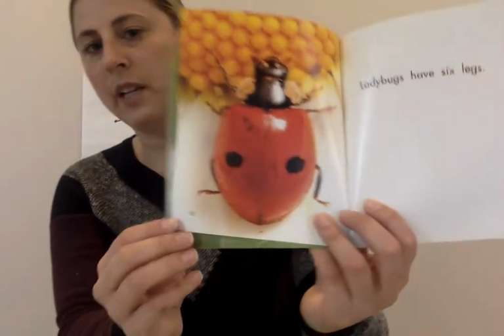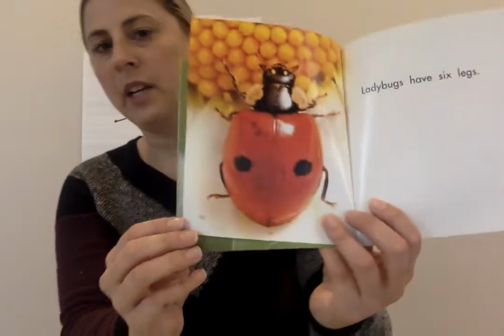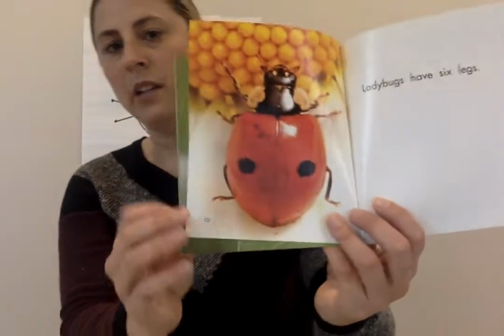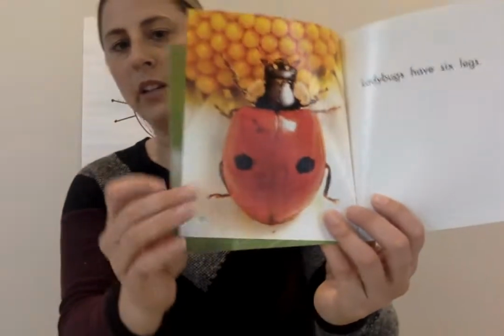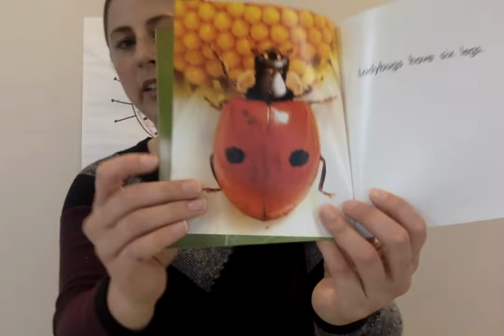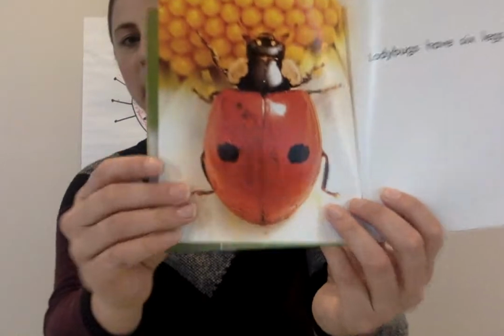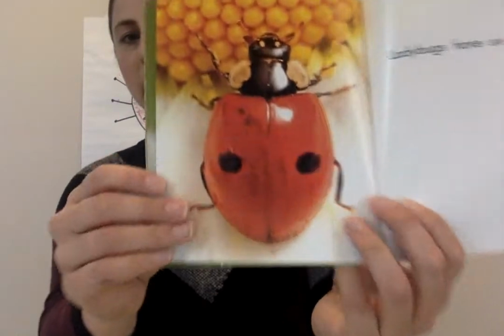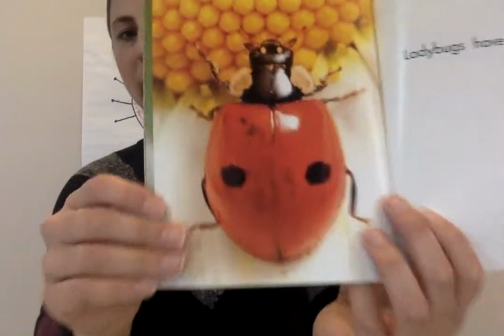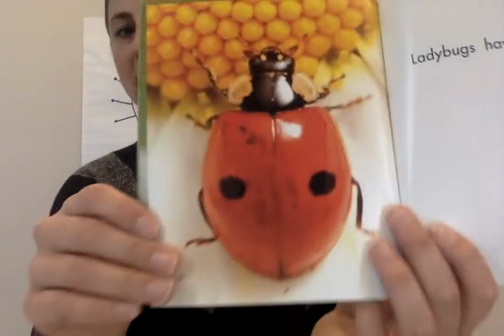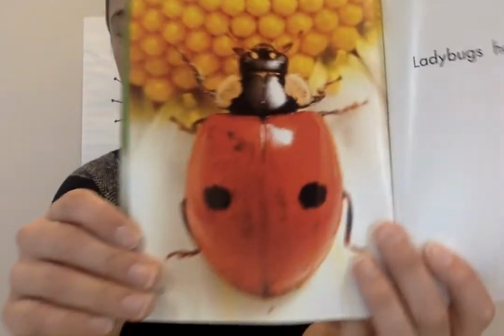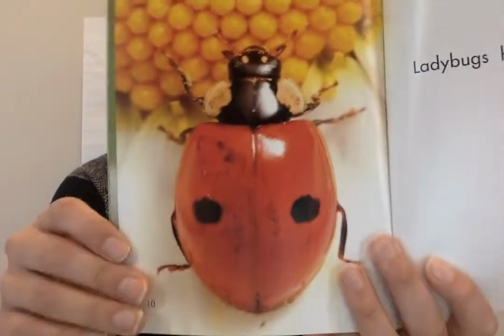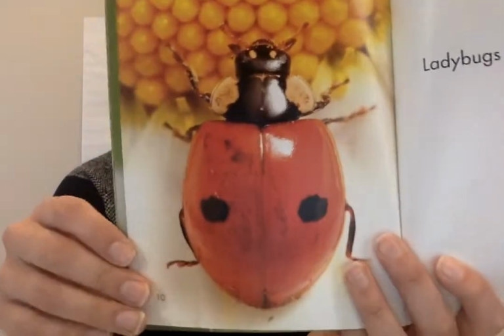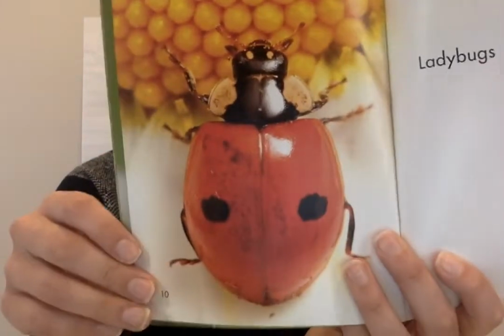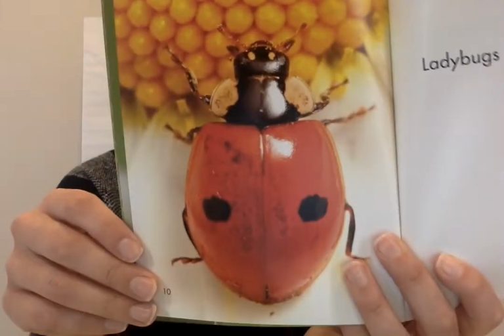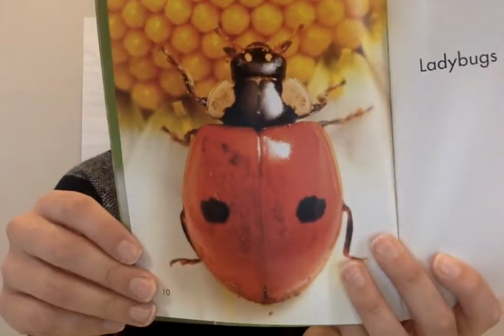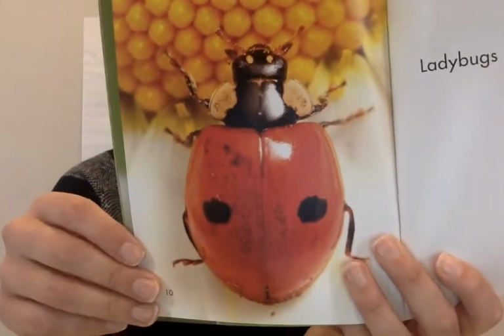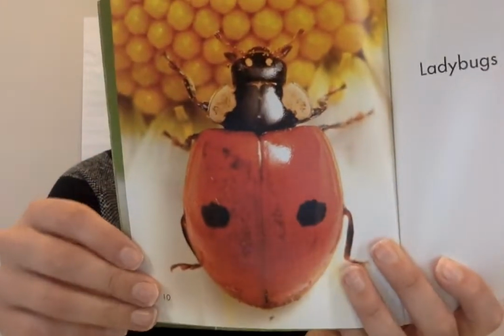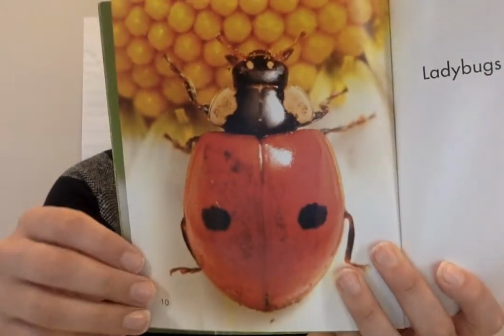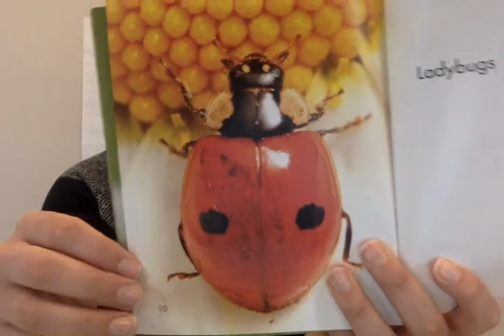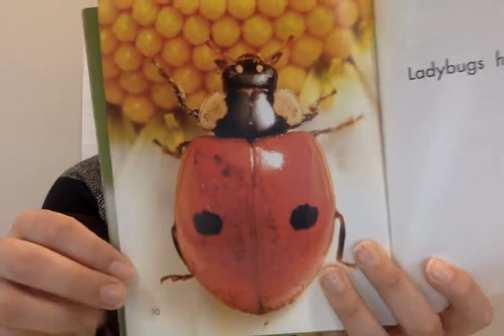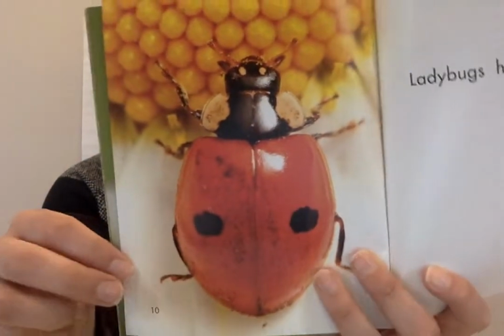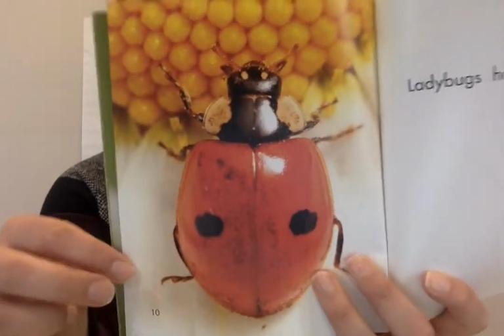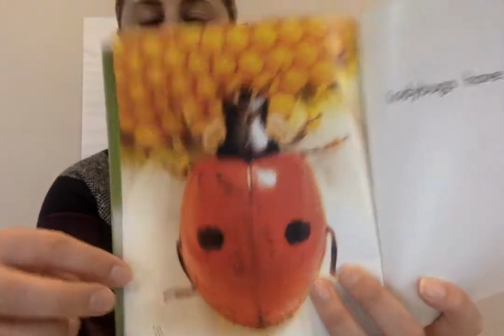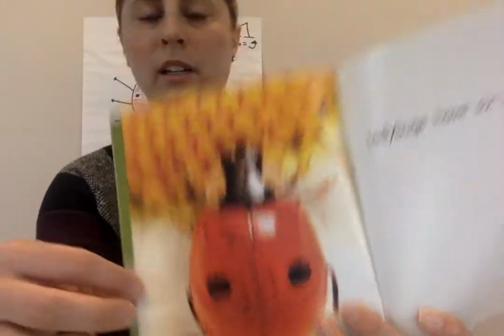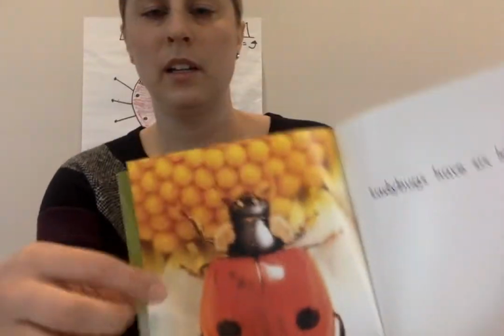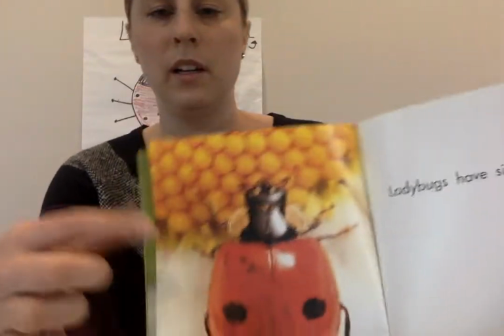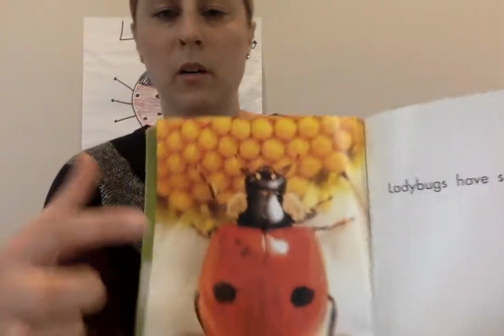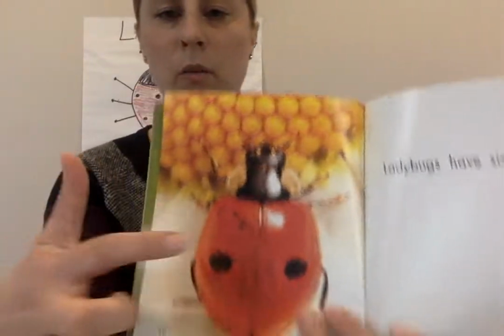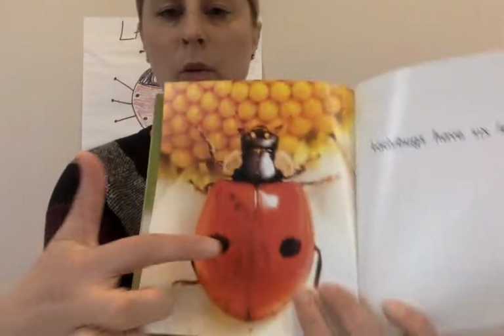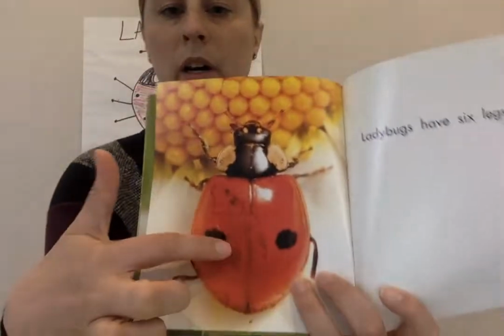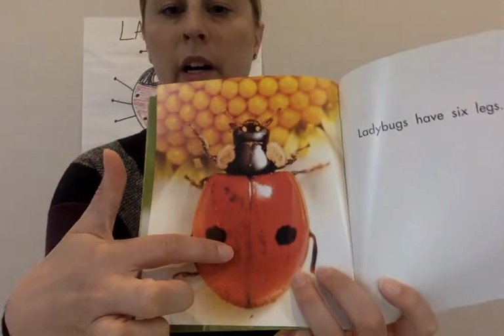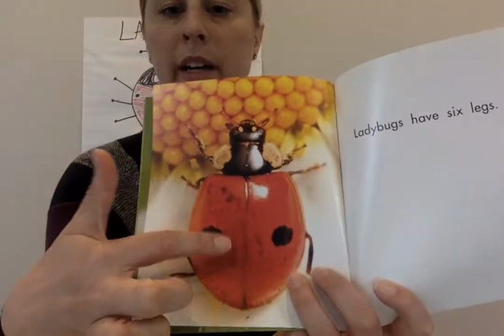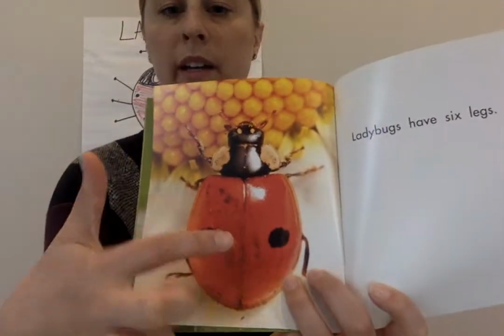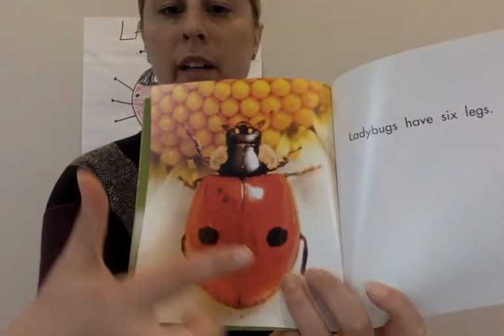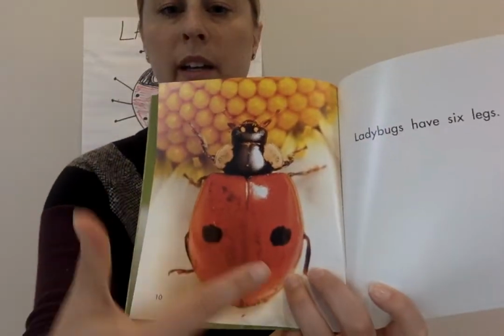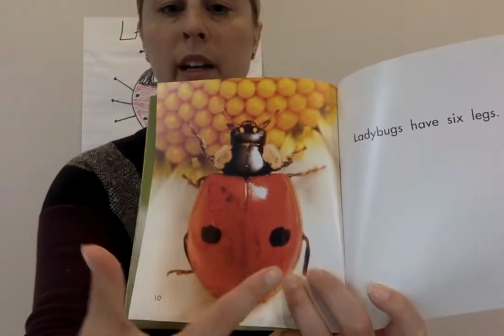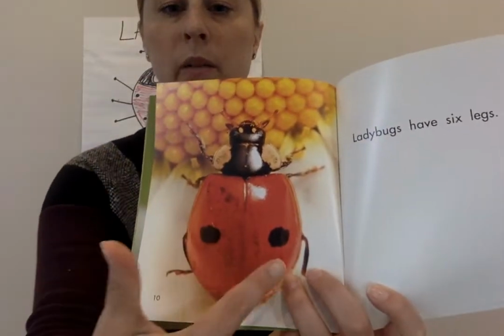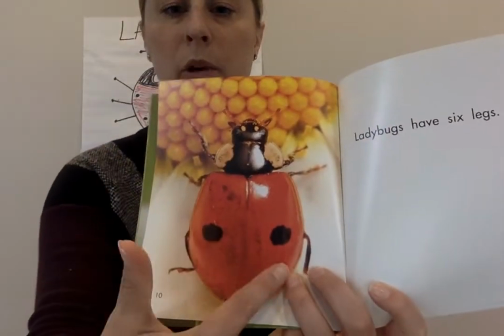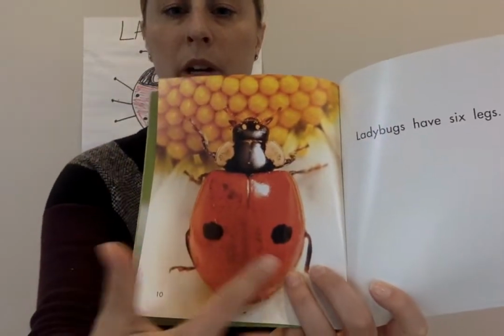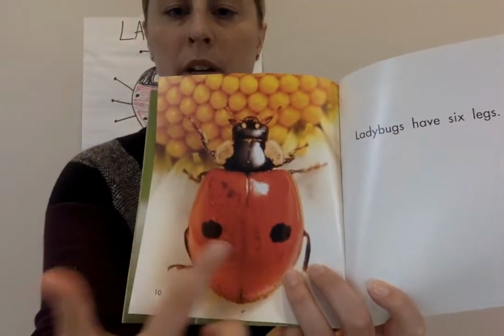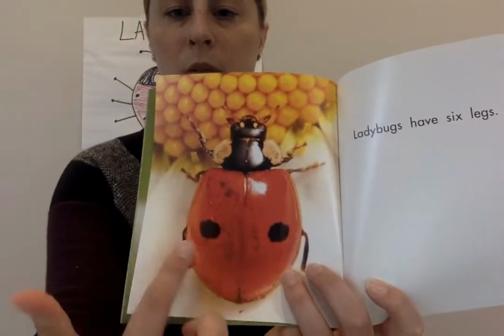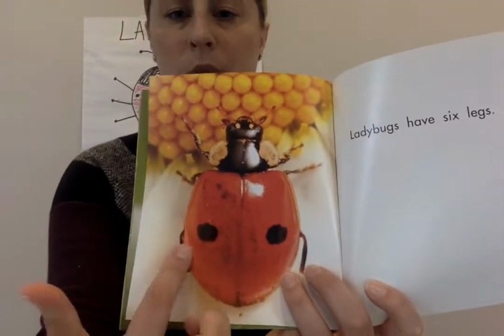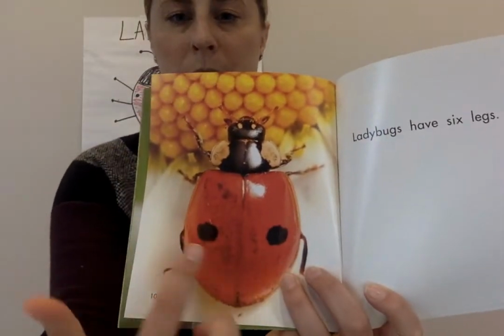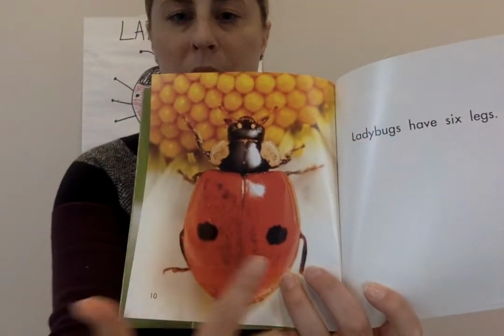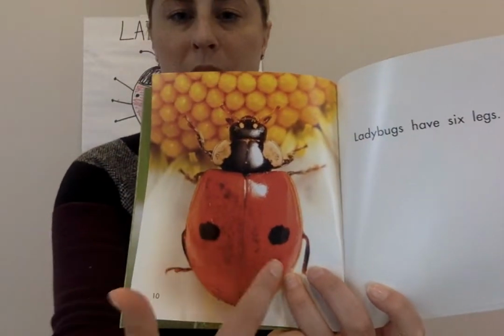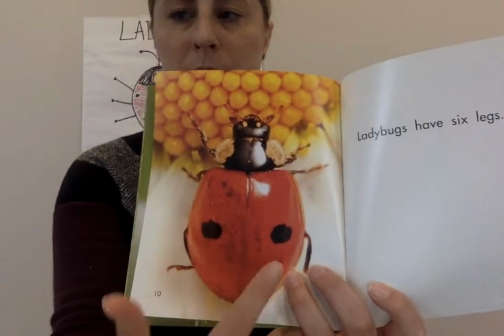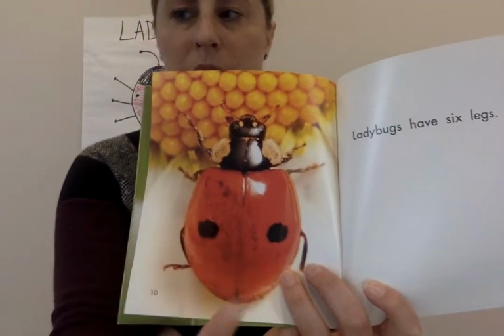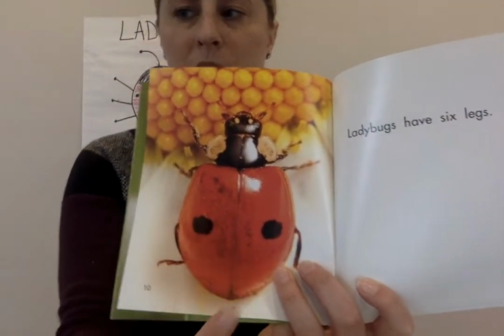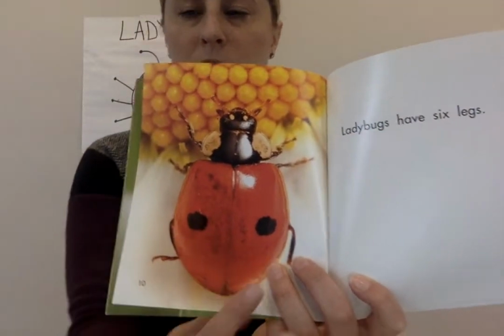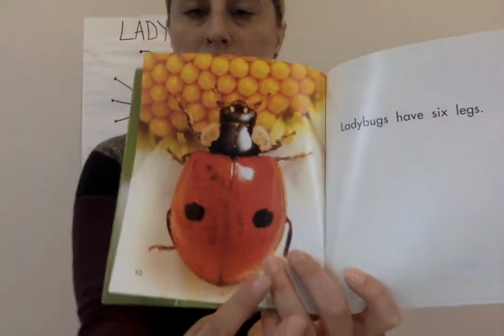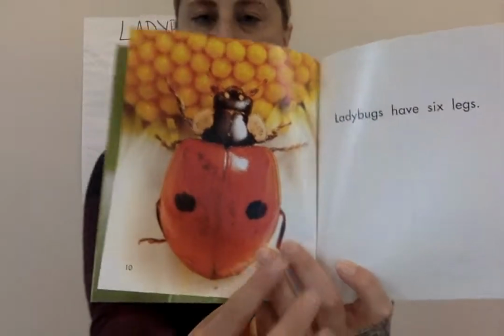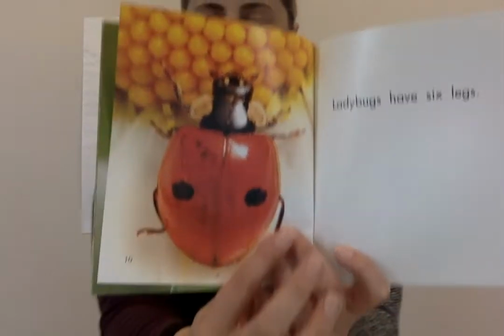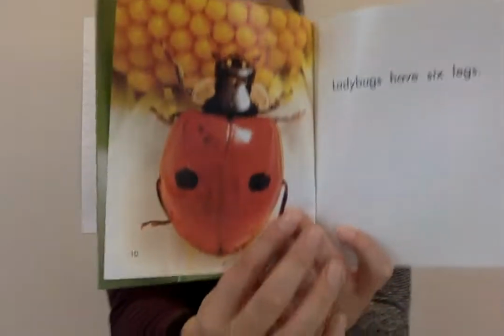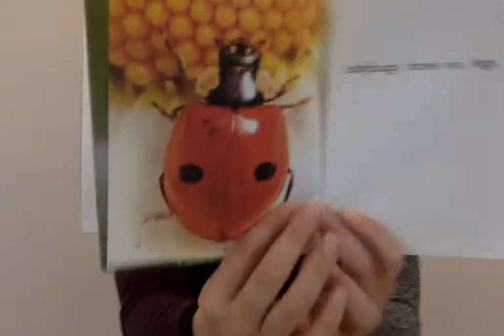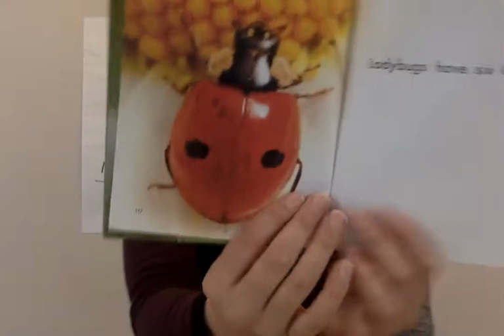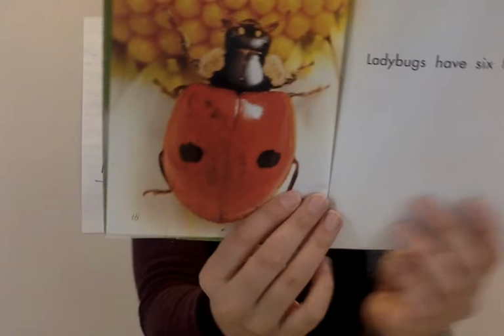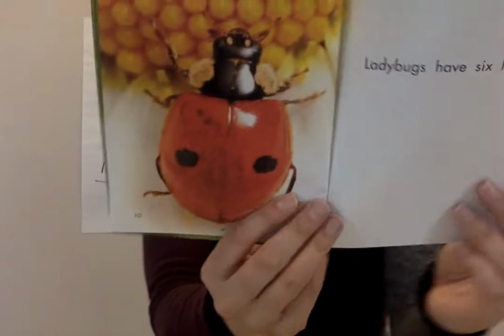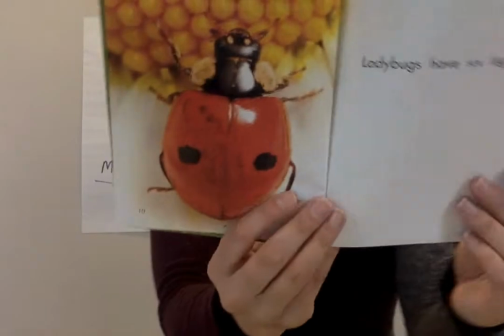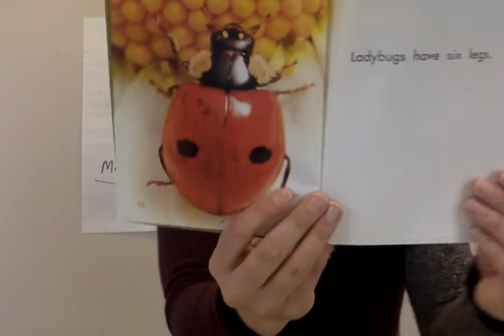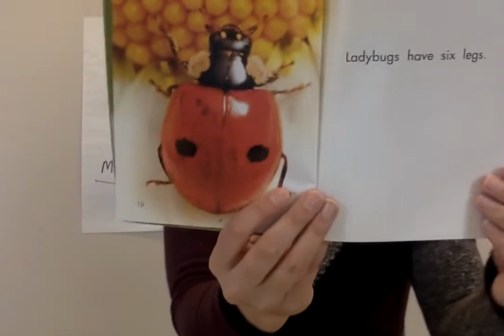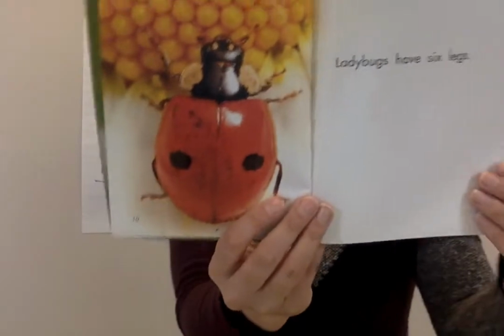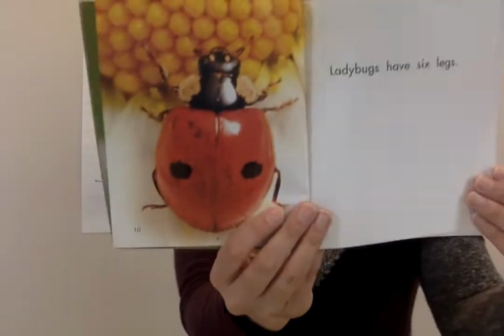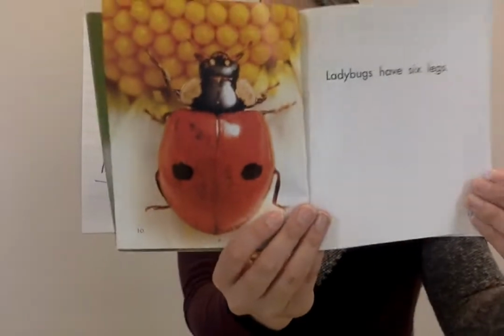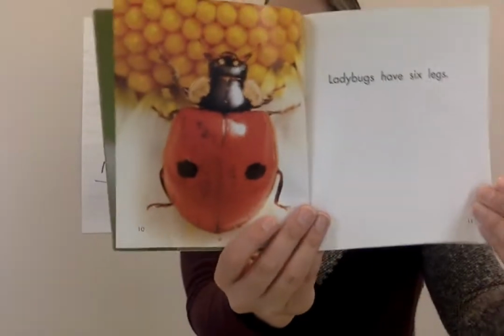Look at the spots on this ladybug — one and one. One plus one is two. This ladybug has two spots.